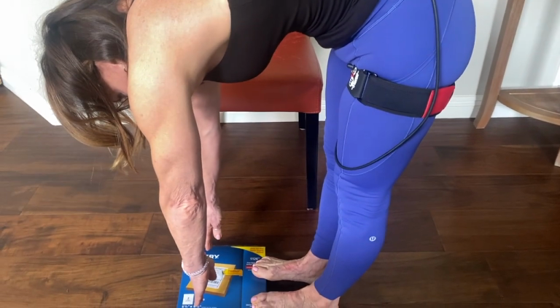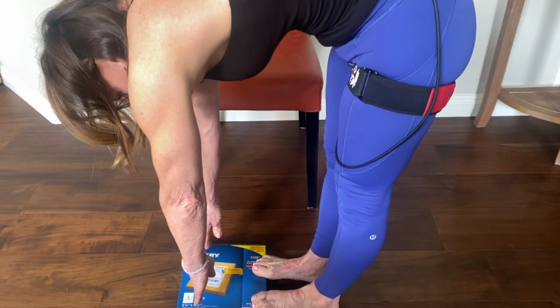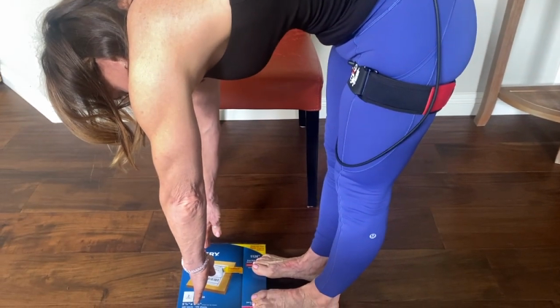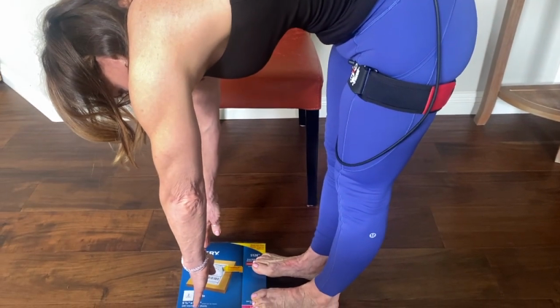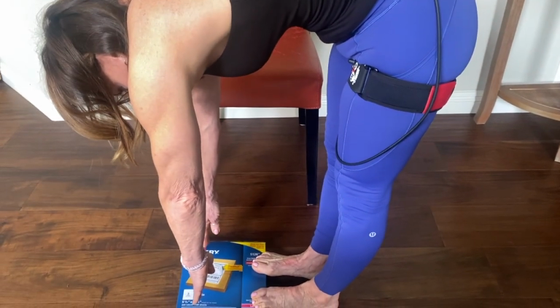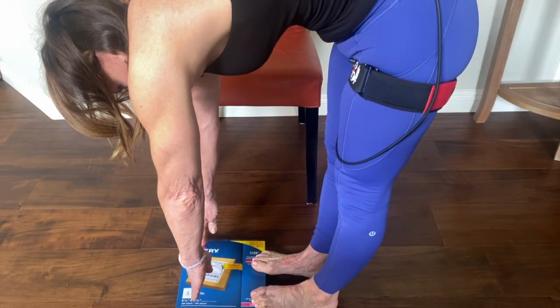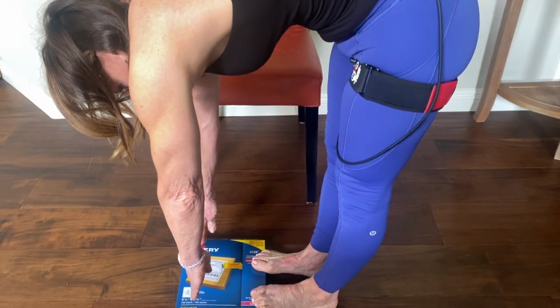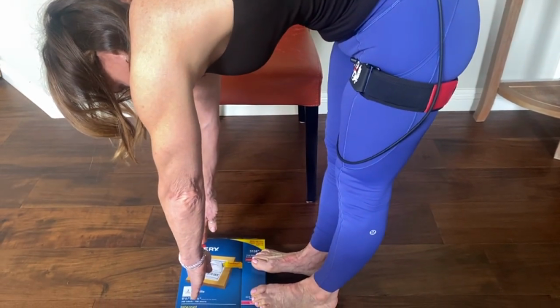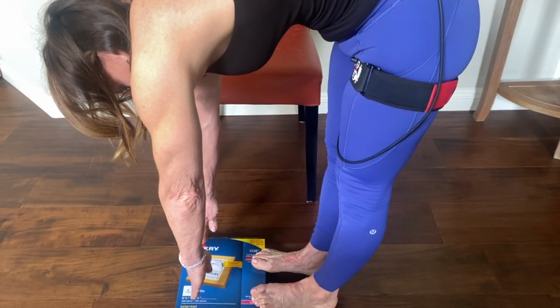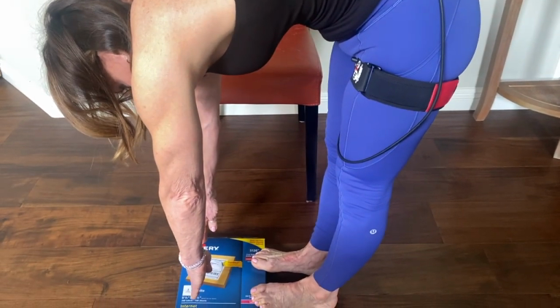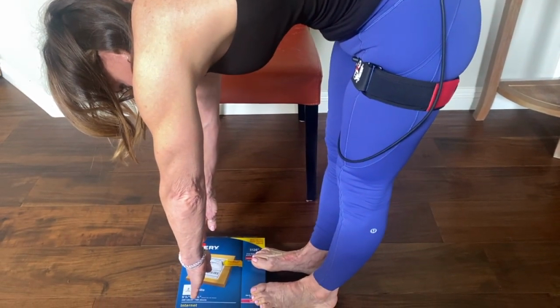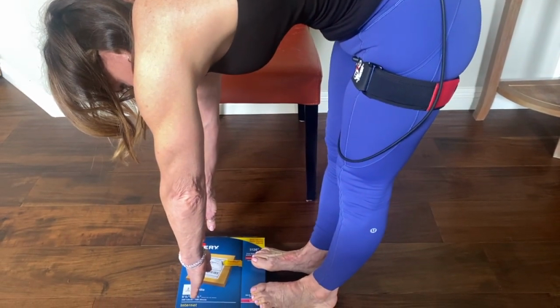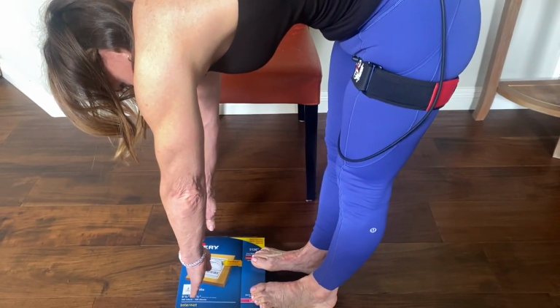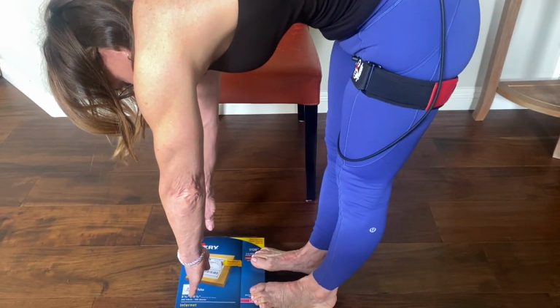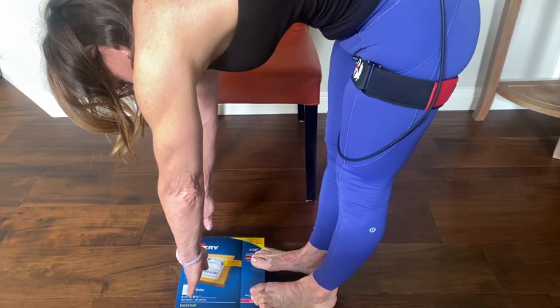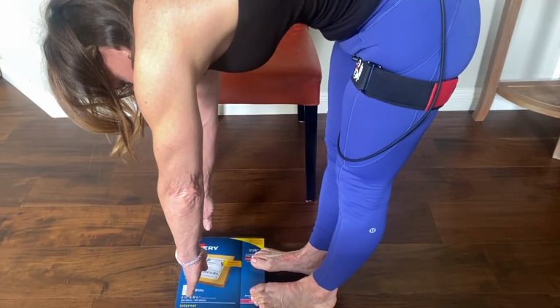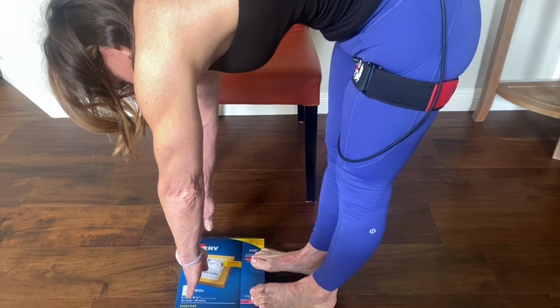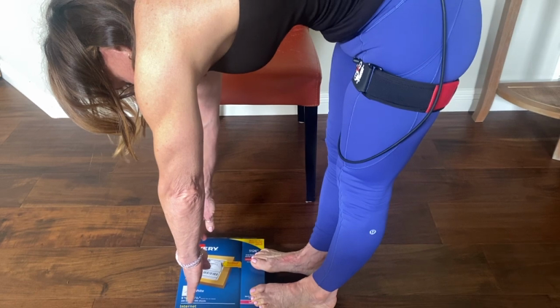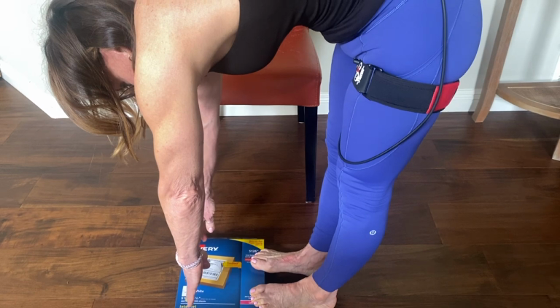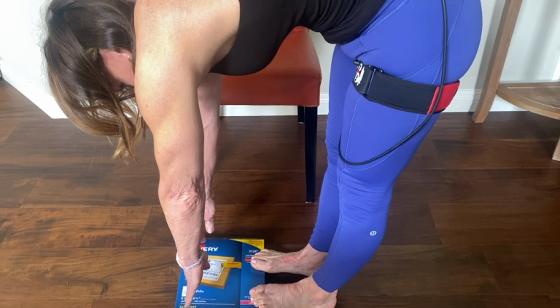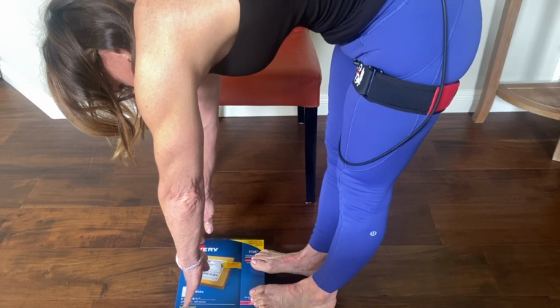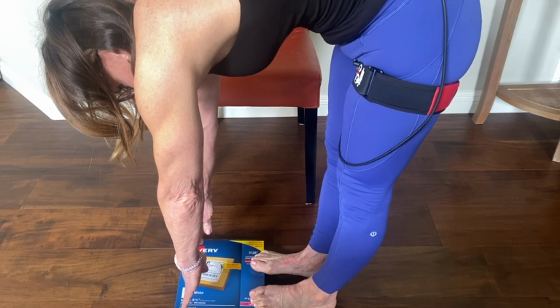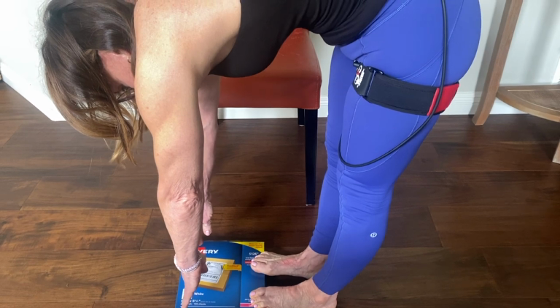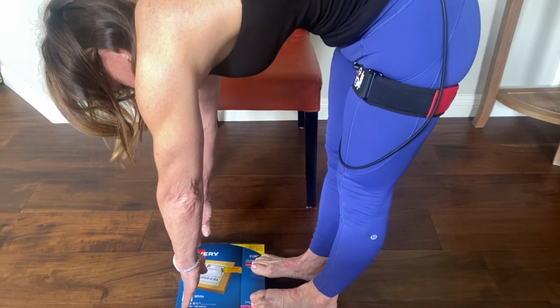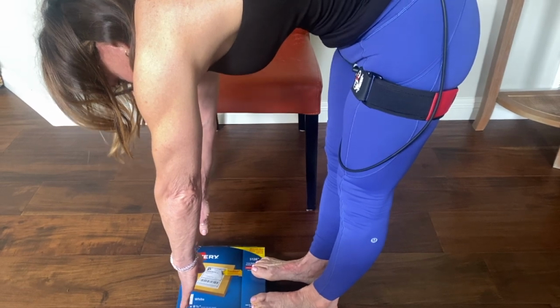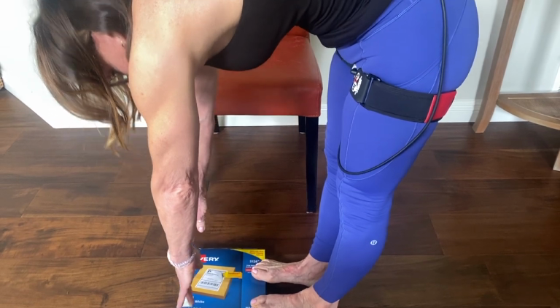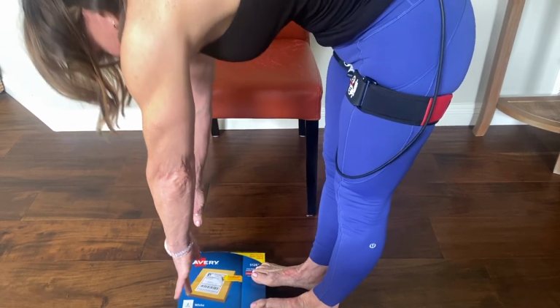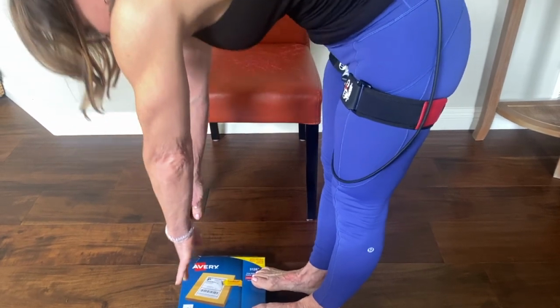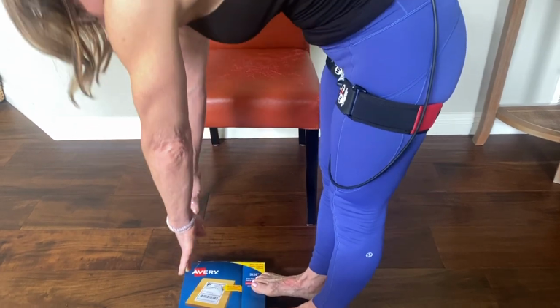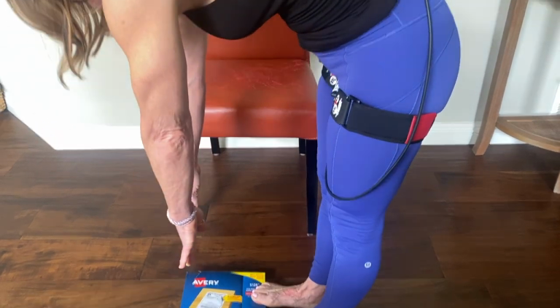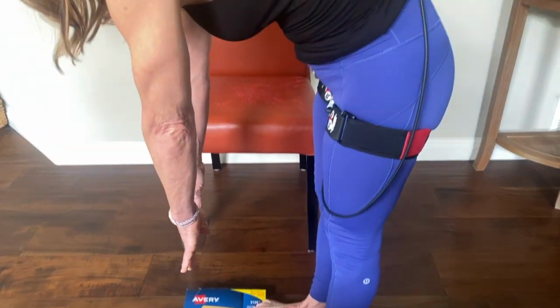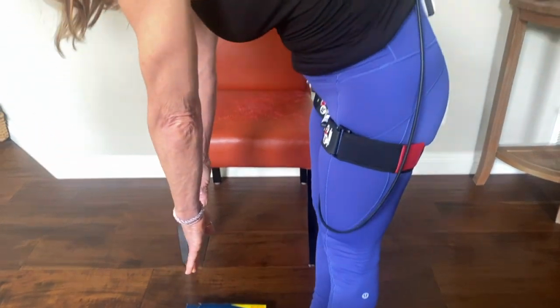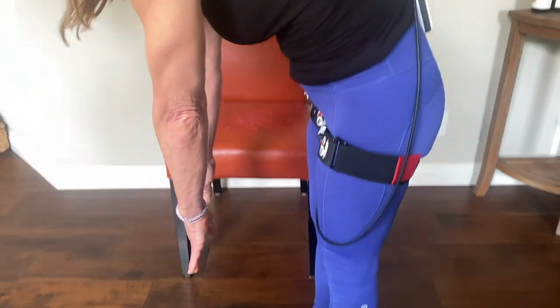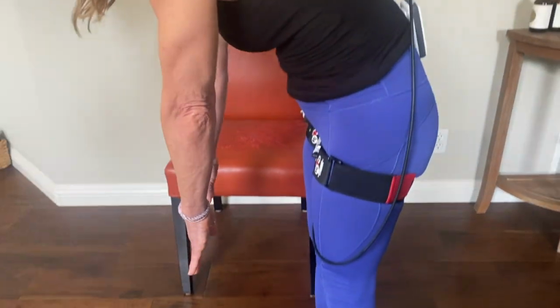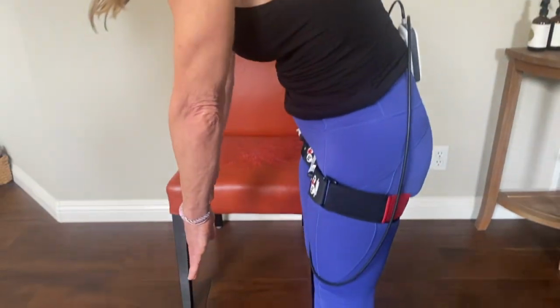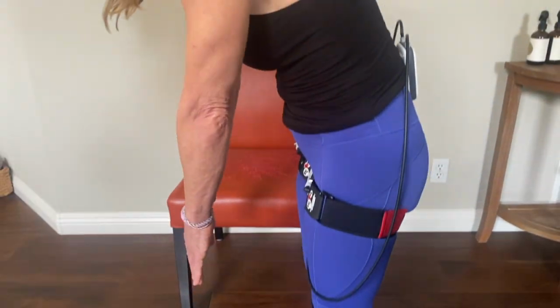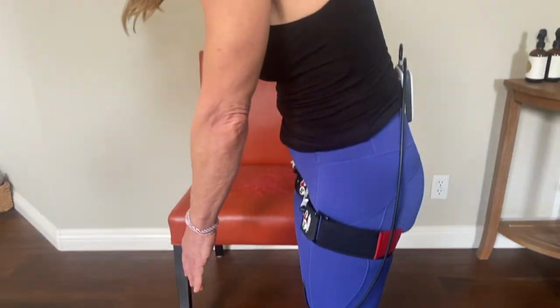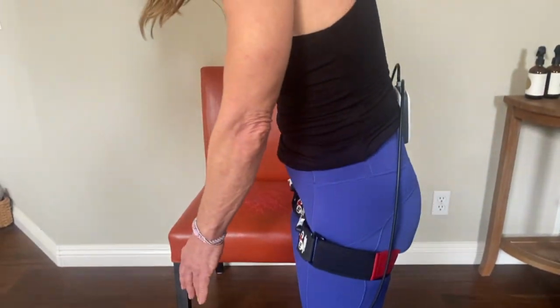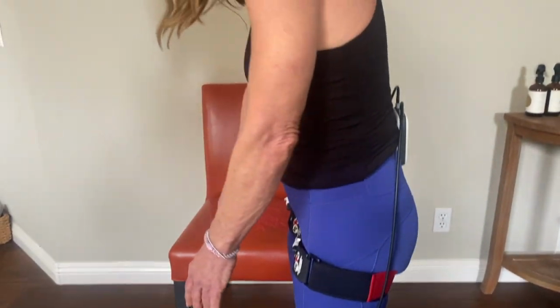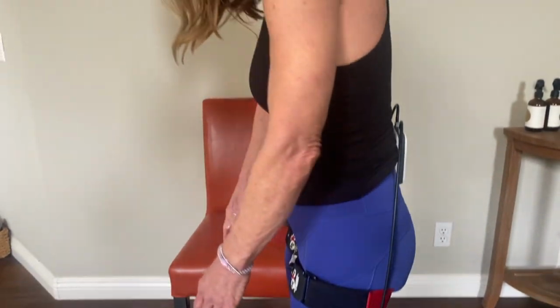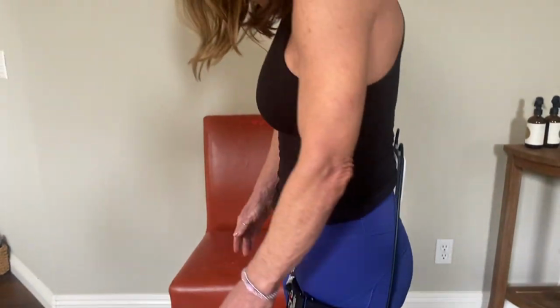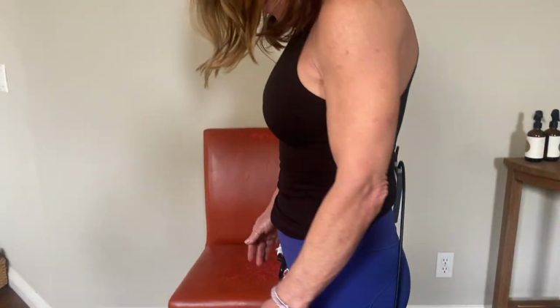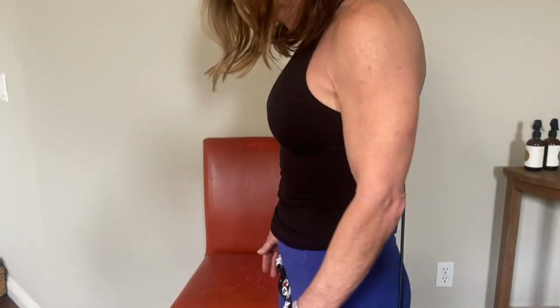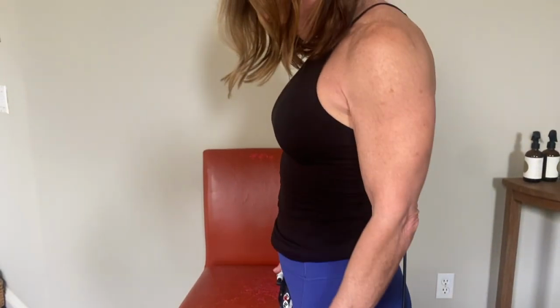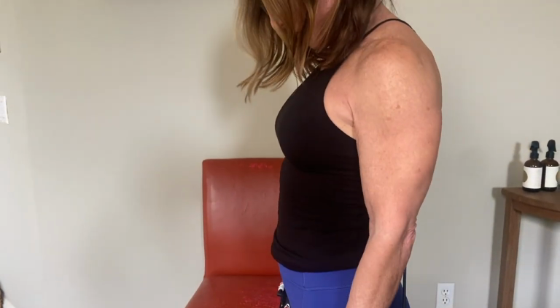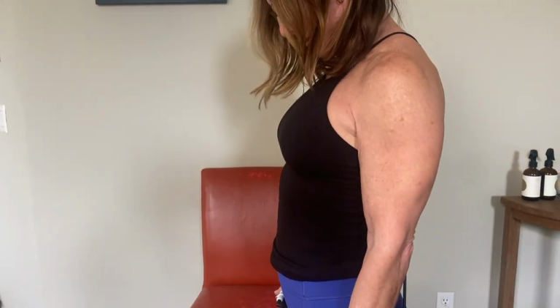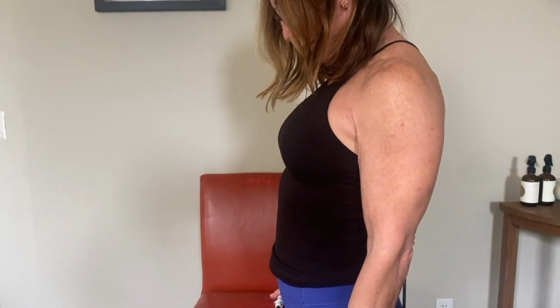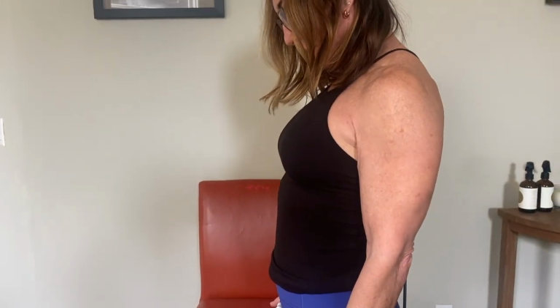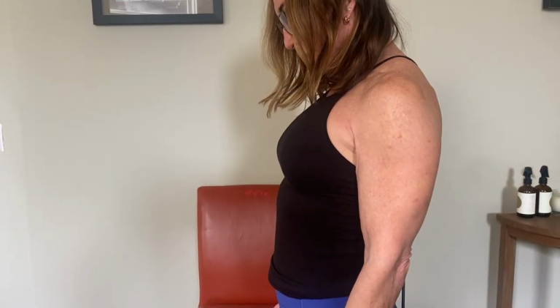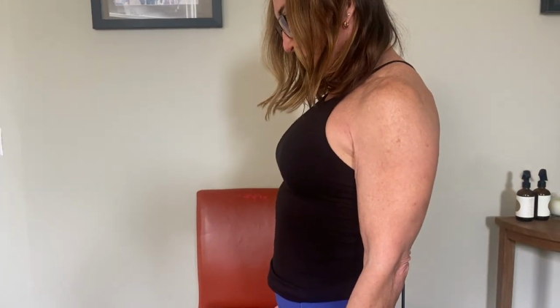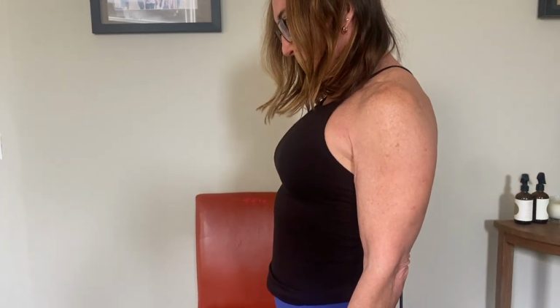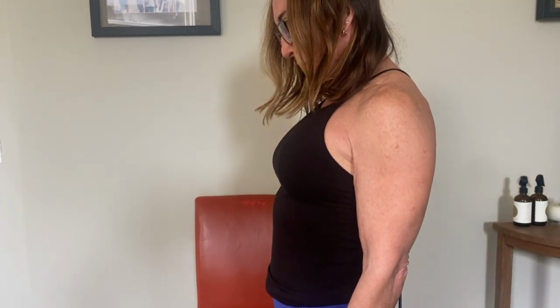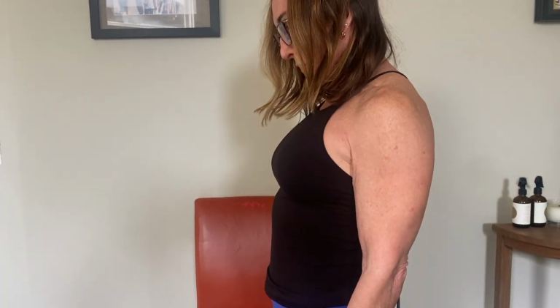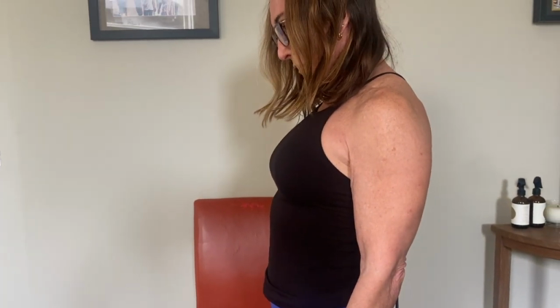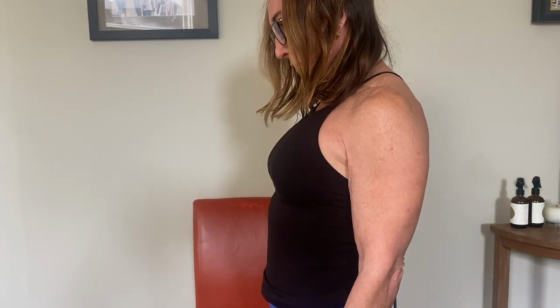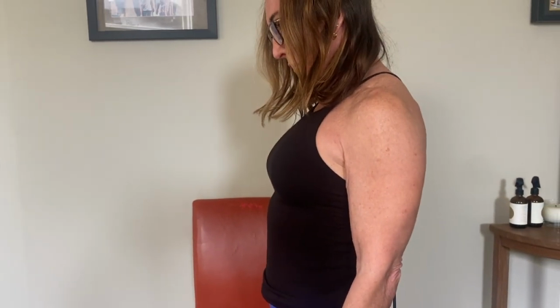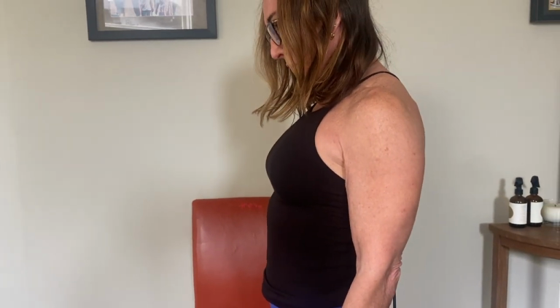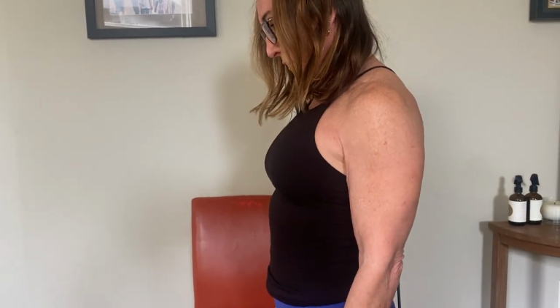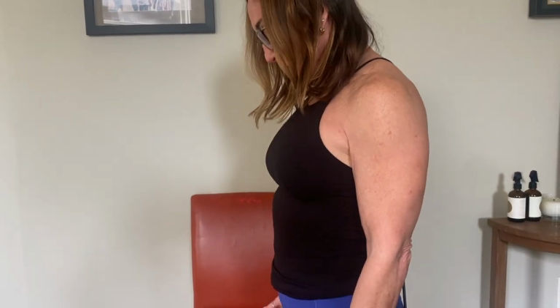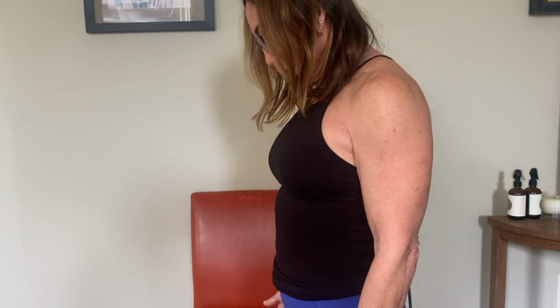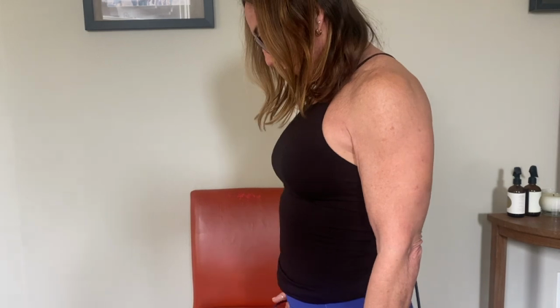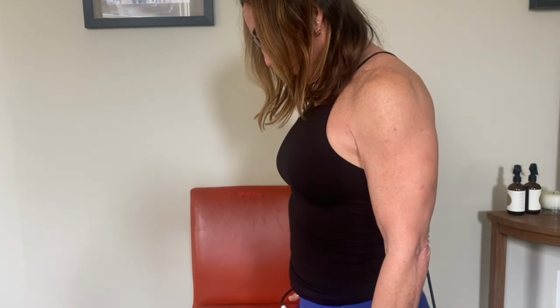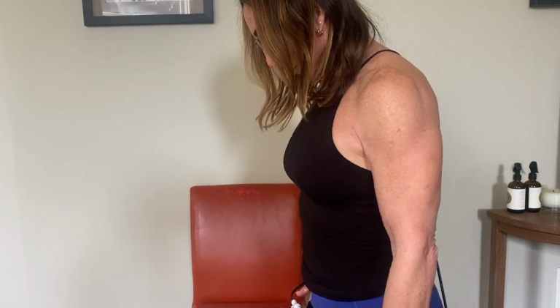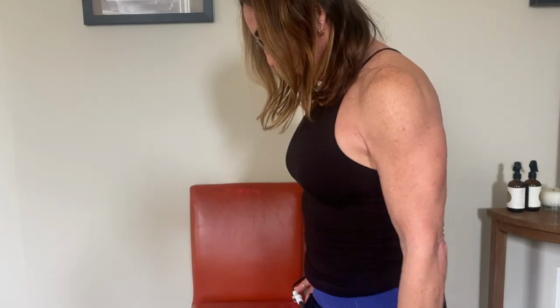You can do walking and hopefully any kind of stretching and other things that Robin would recommend.